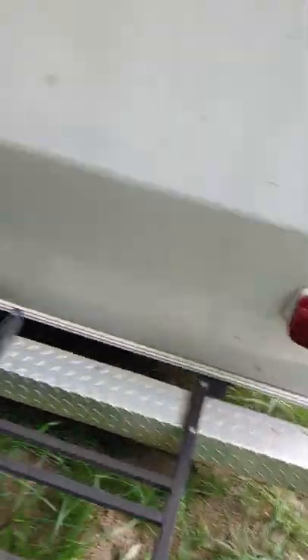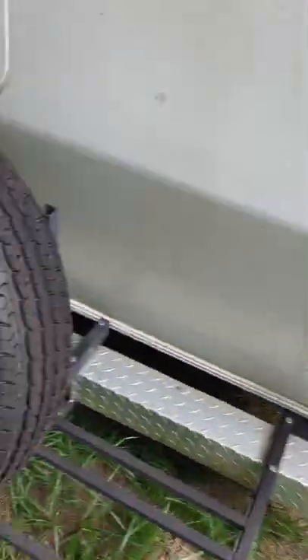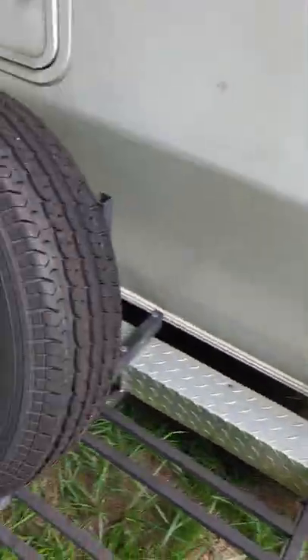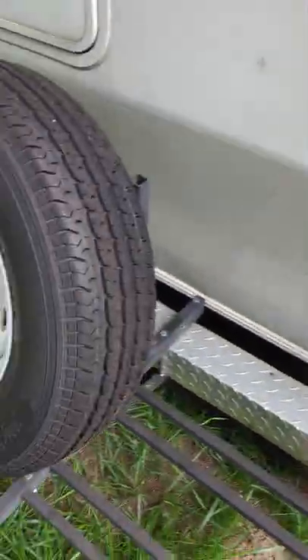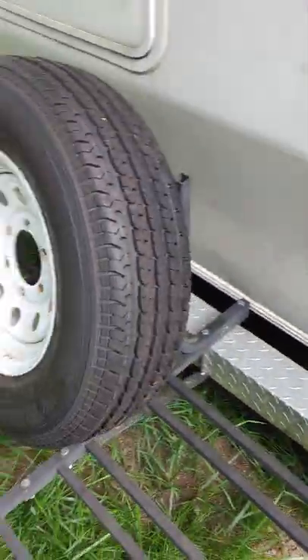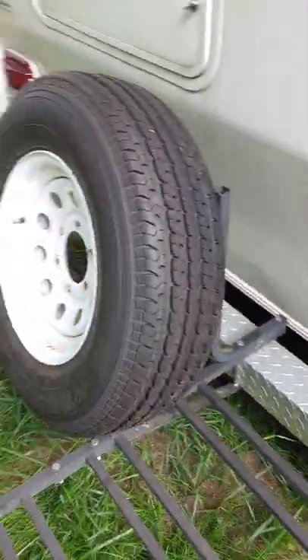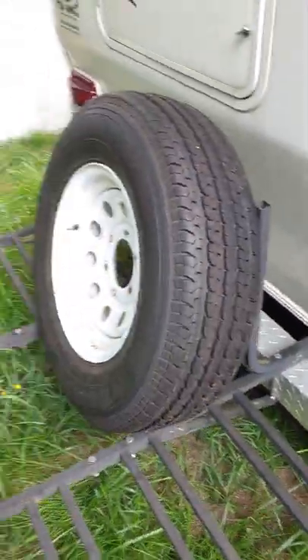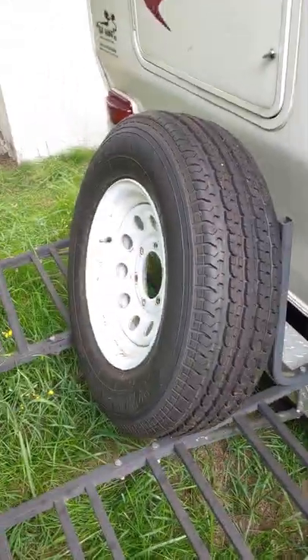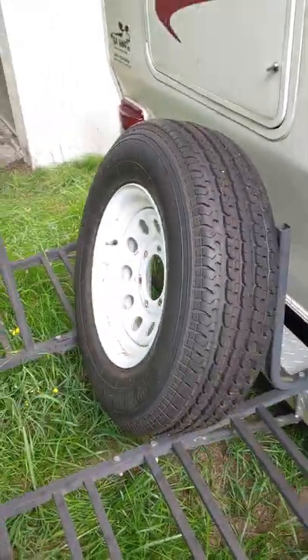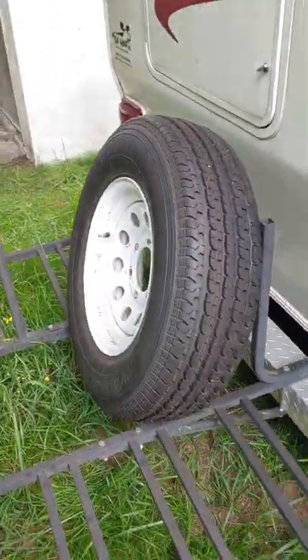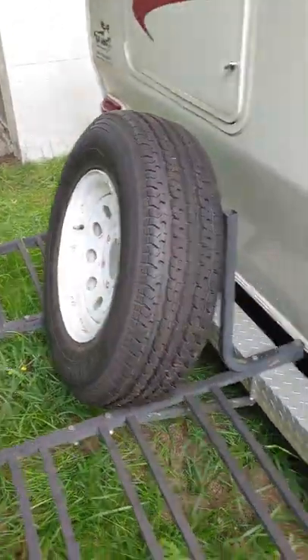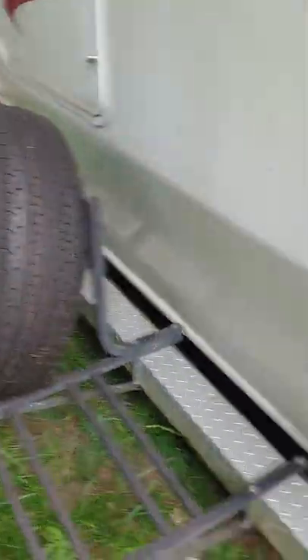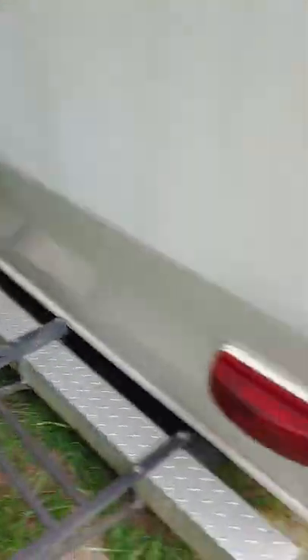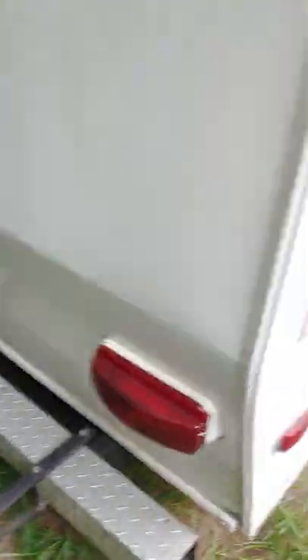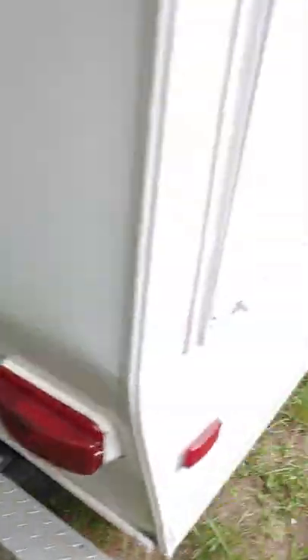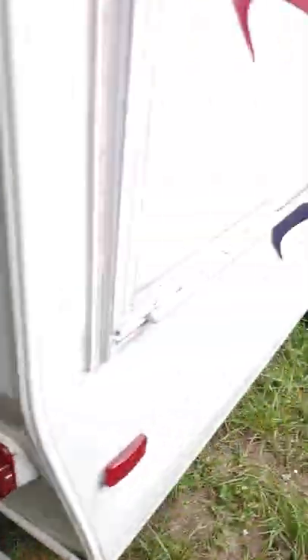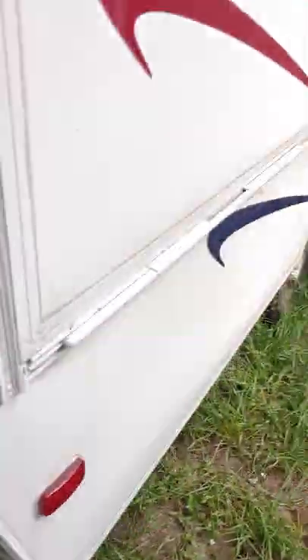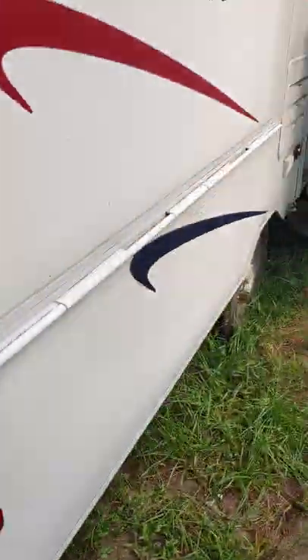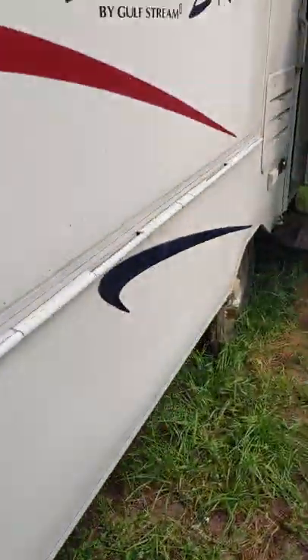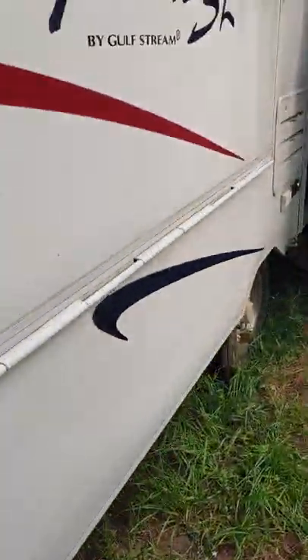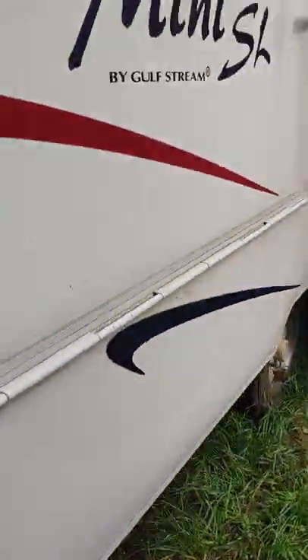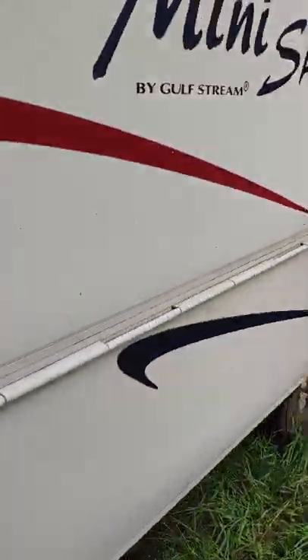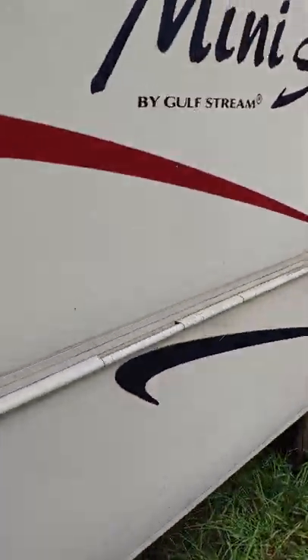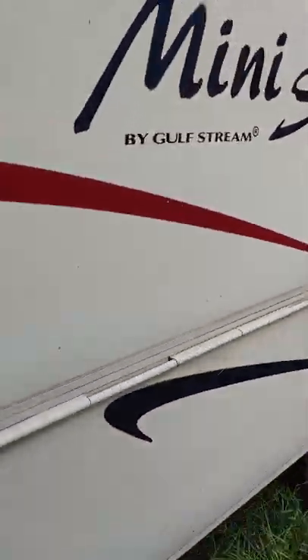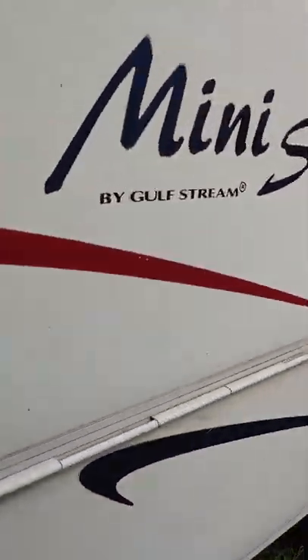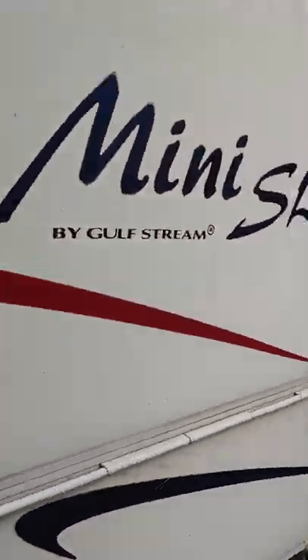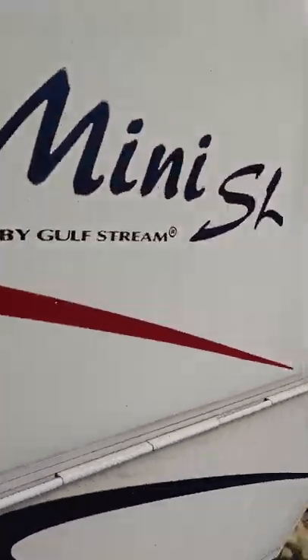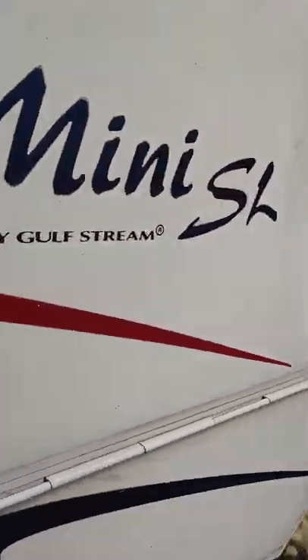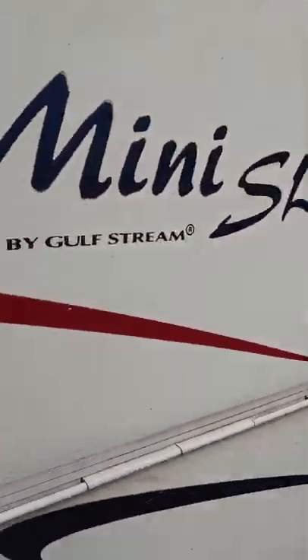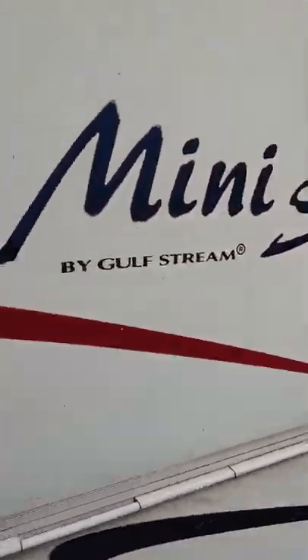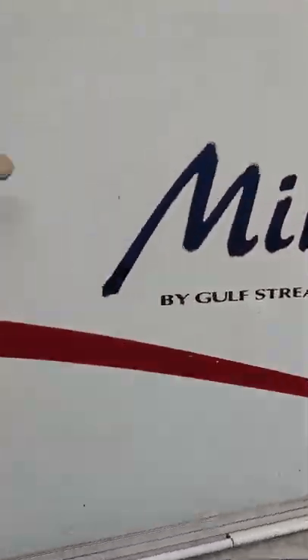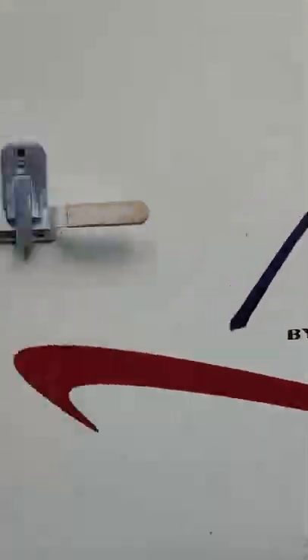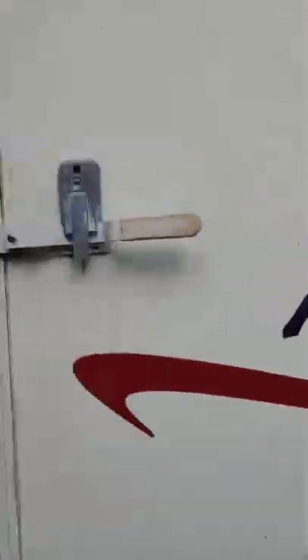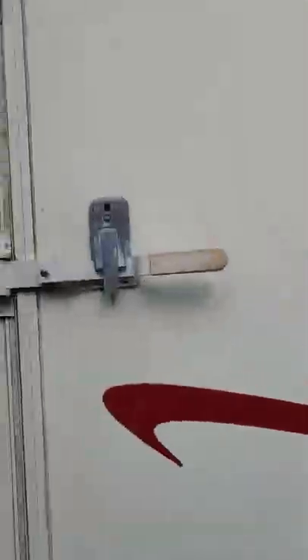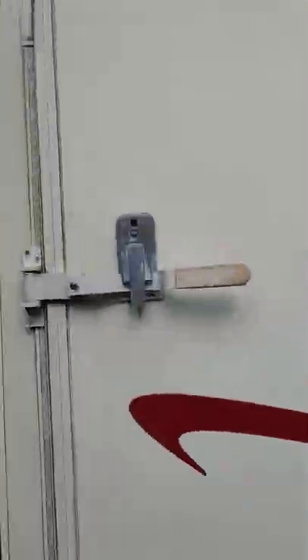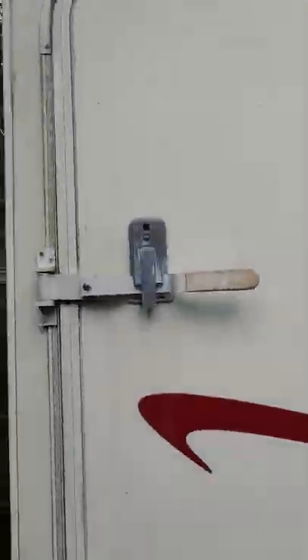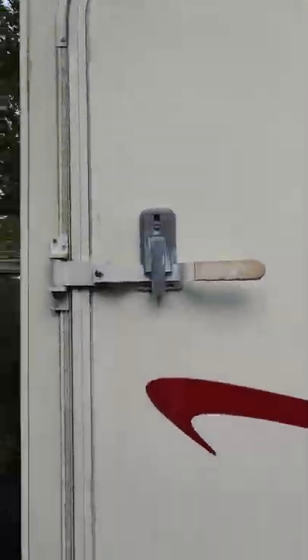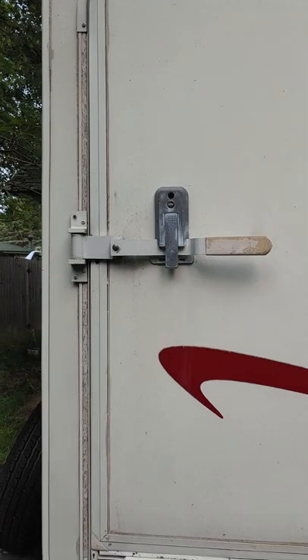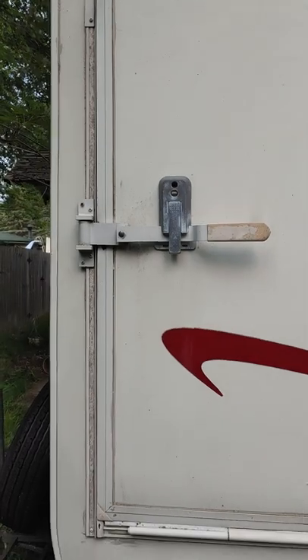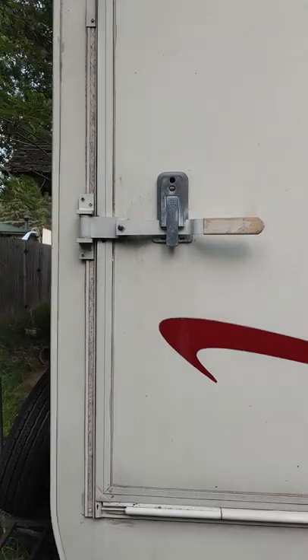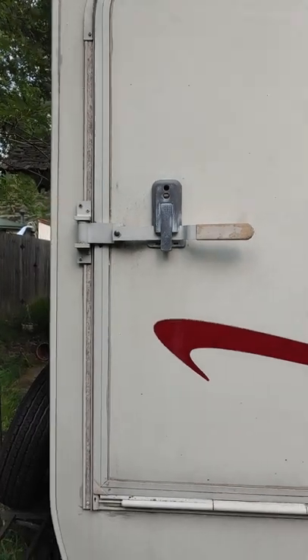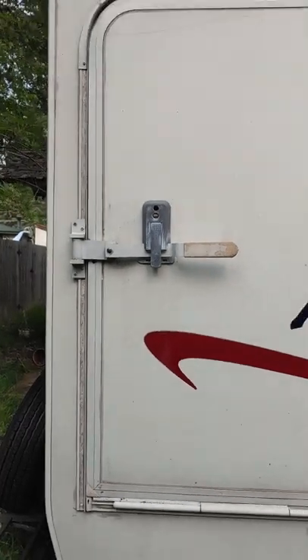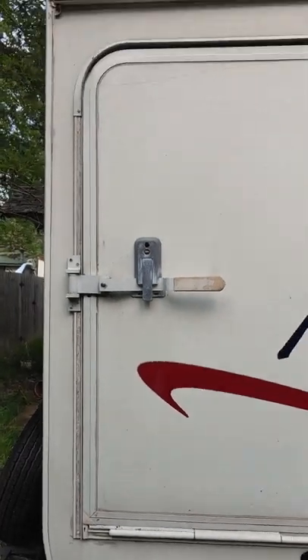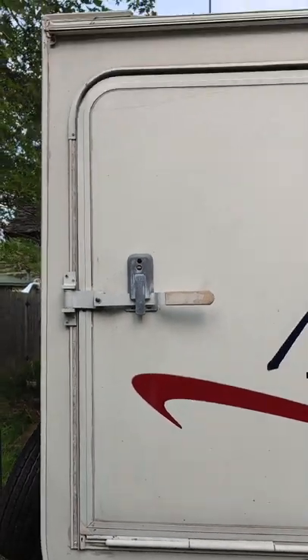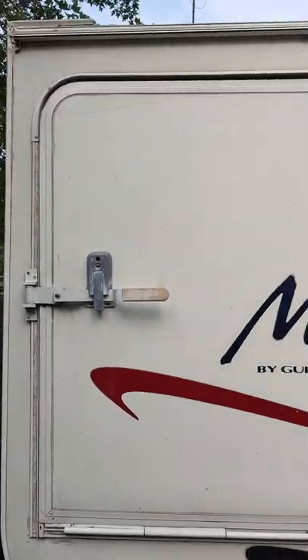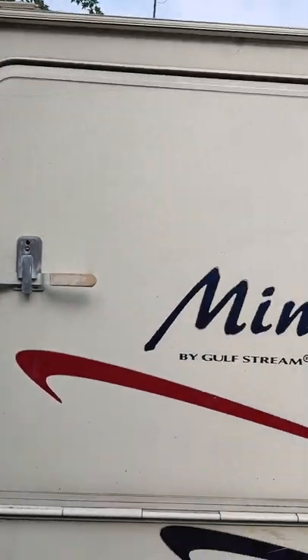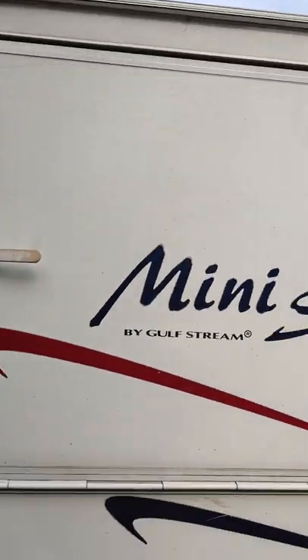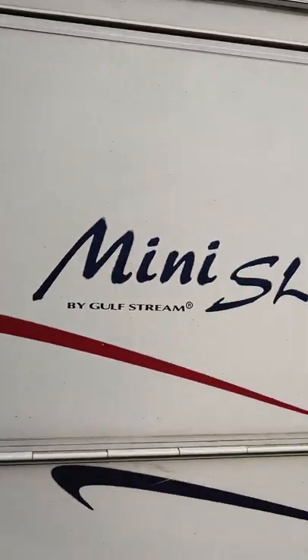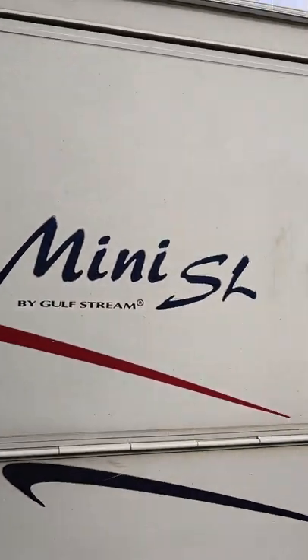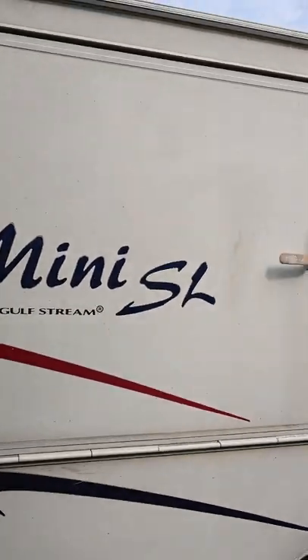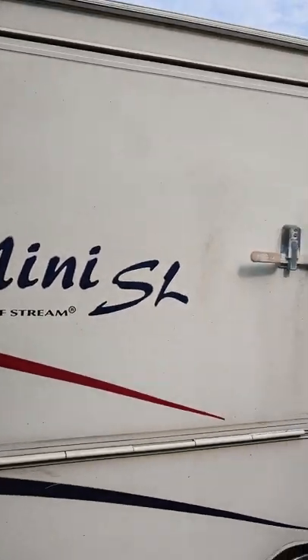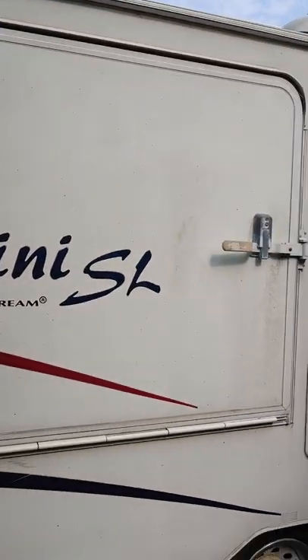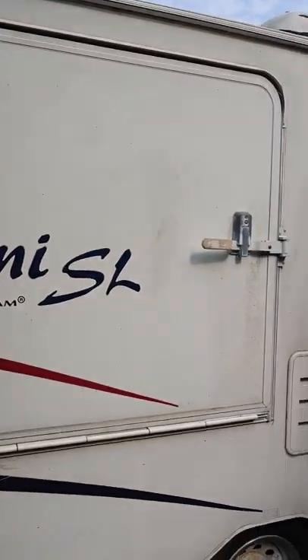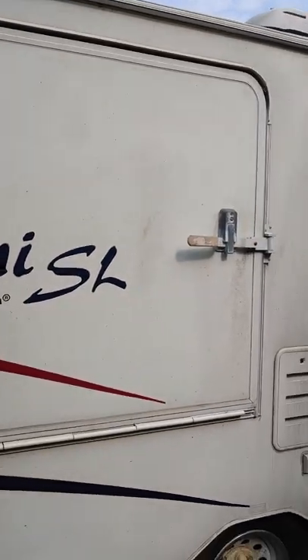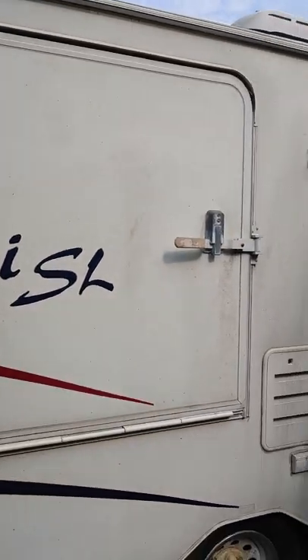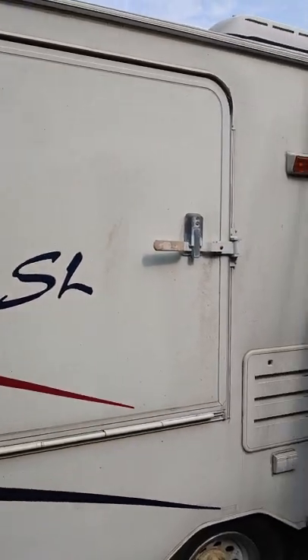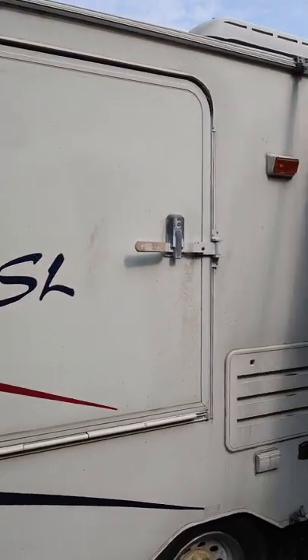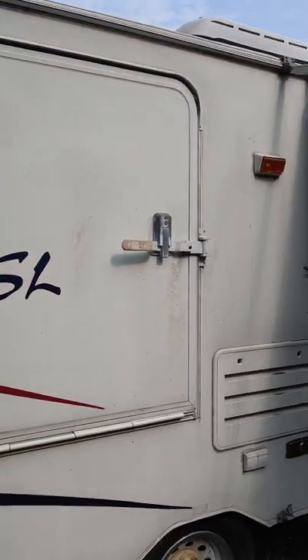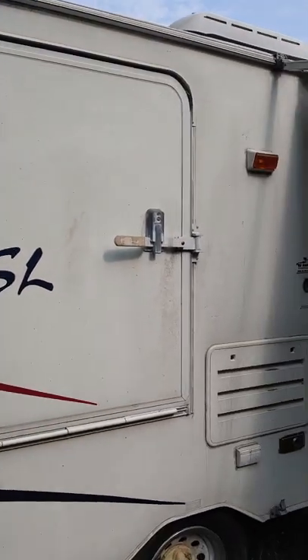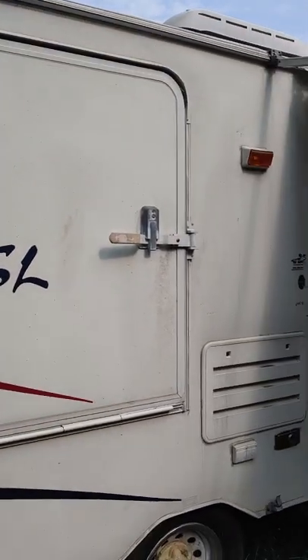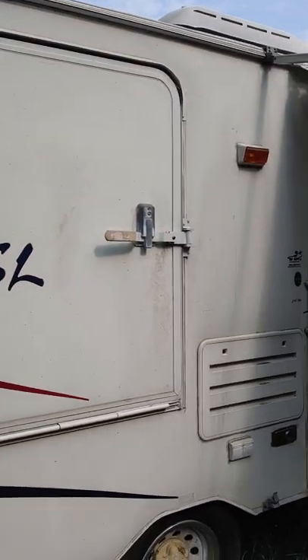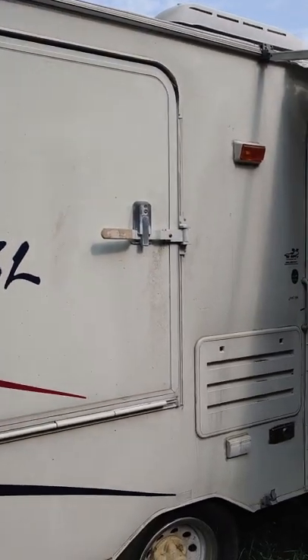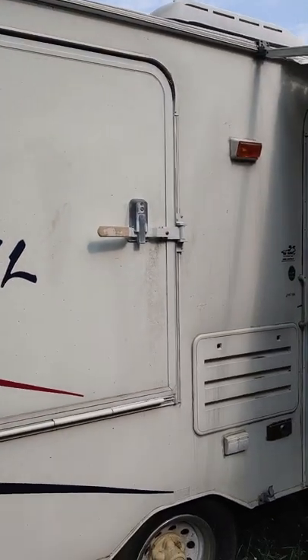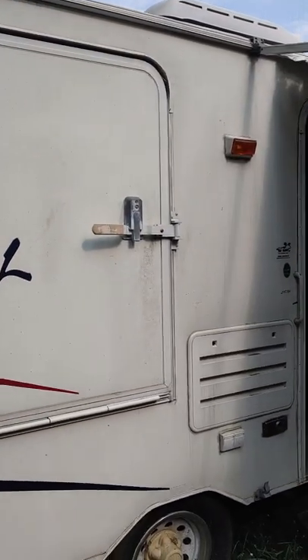Spare tires — can't have too many of them. Then we got another pop-out on this side. It sleeps three comfortable.